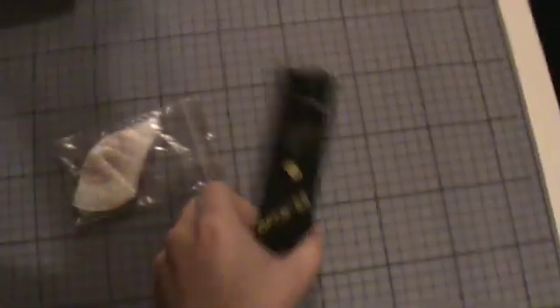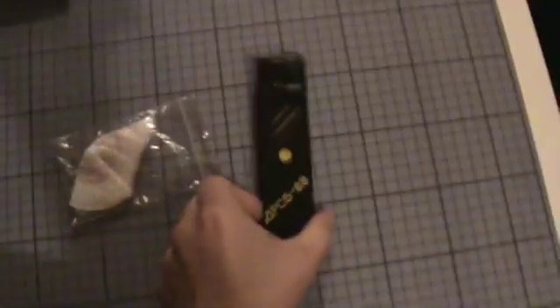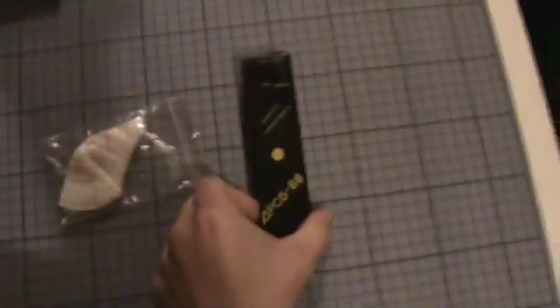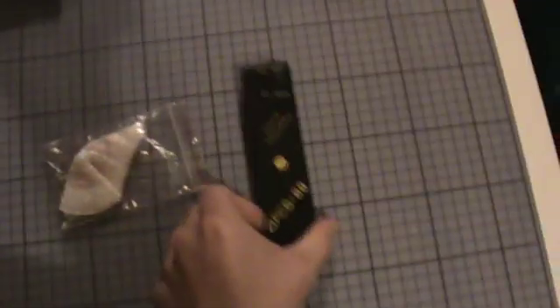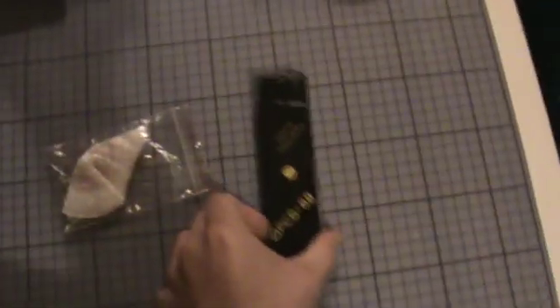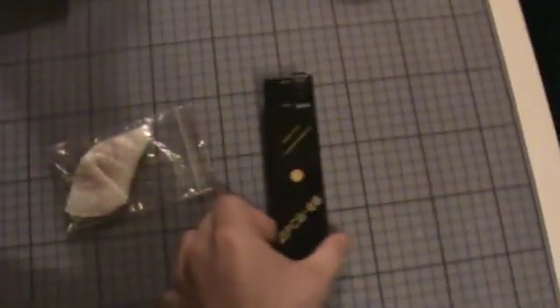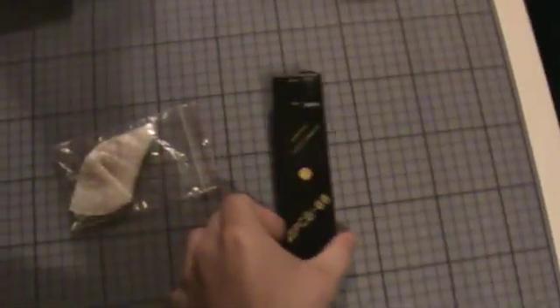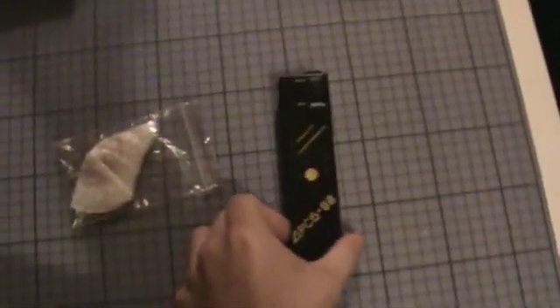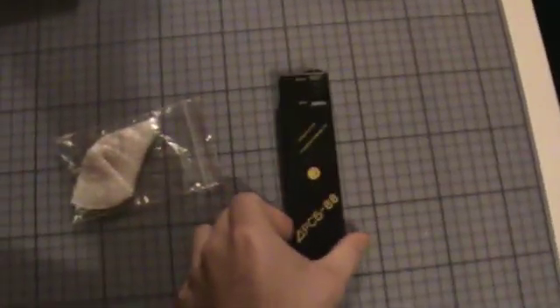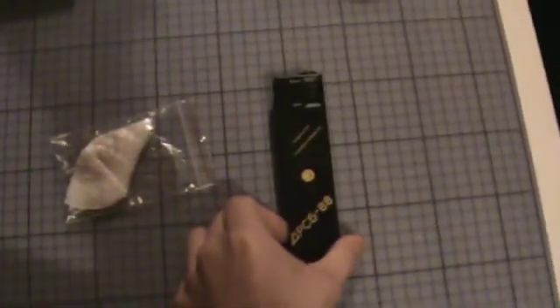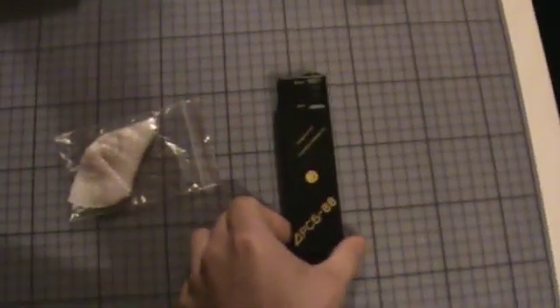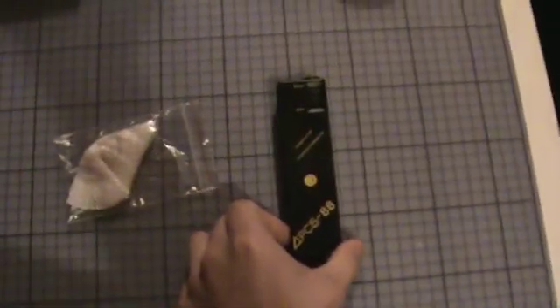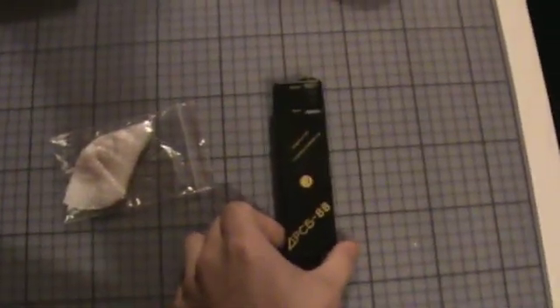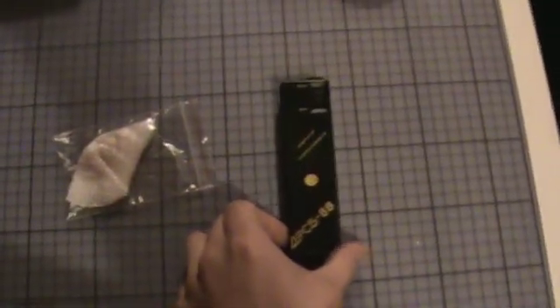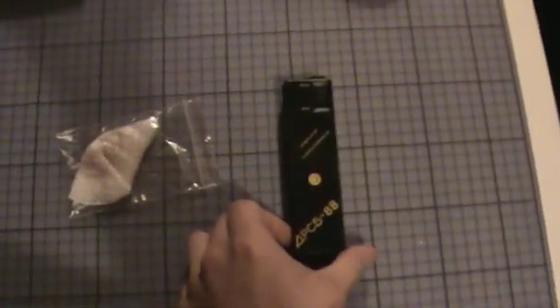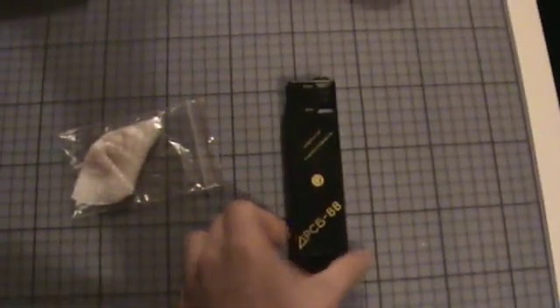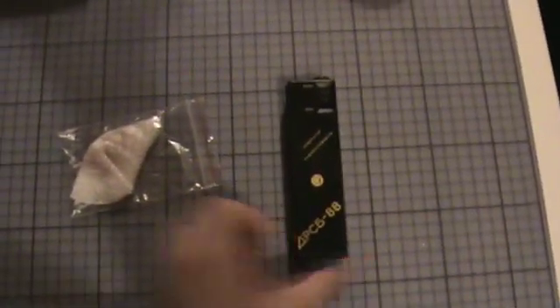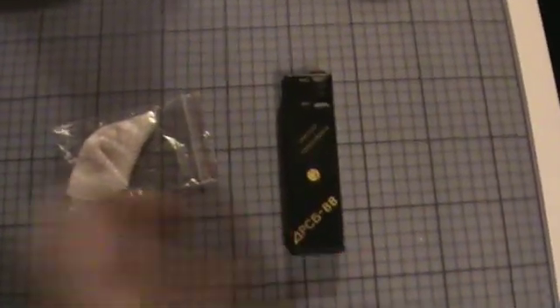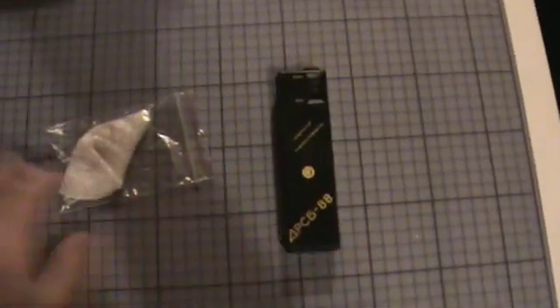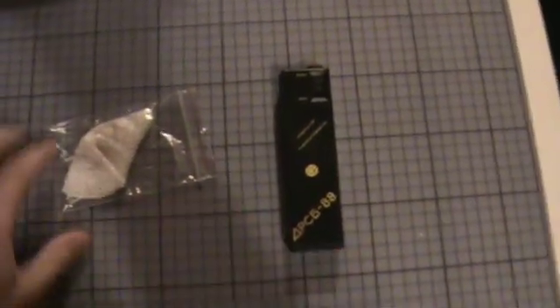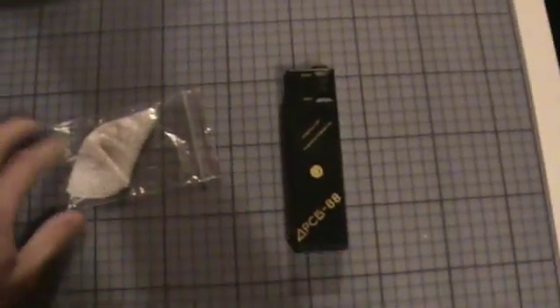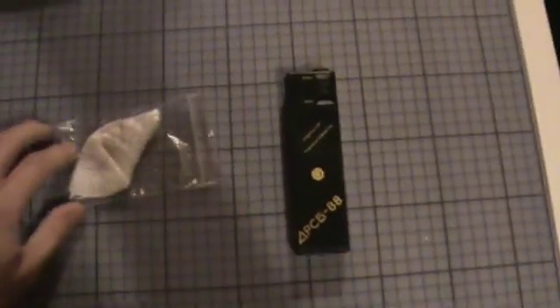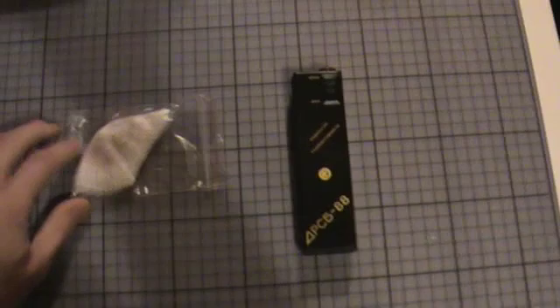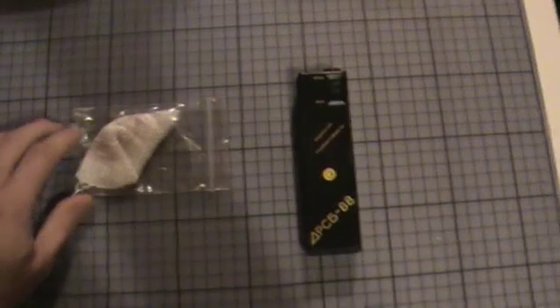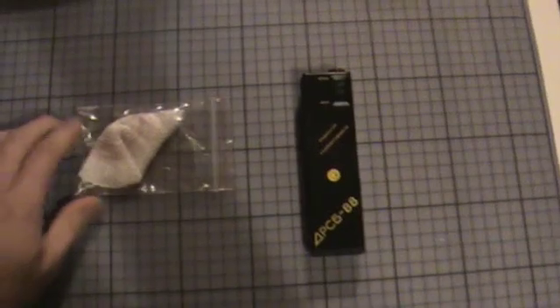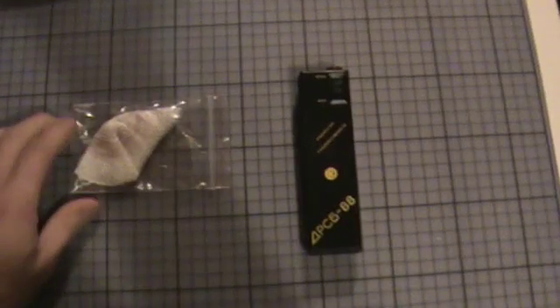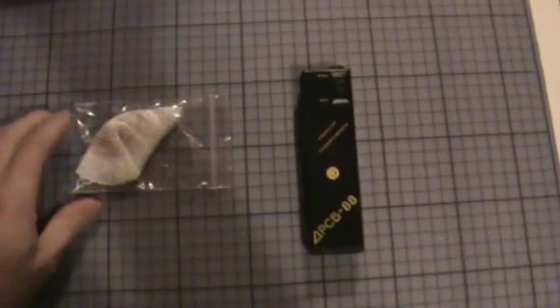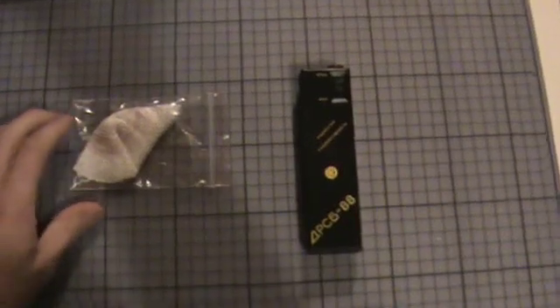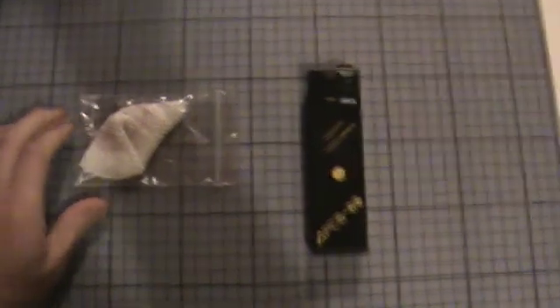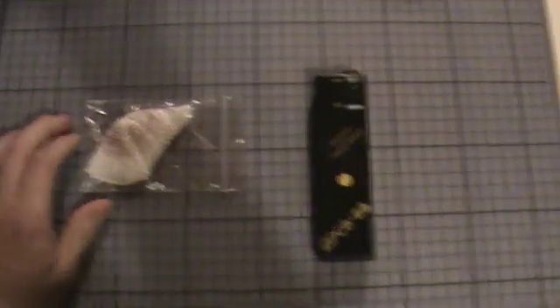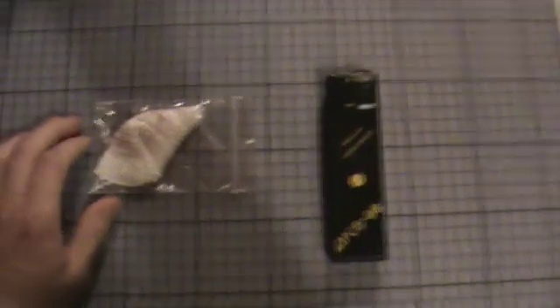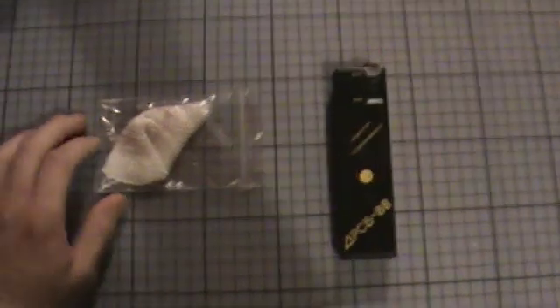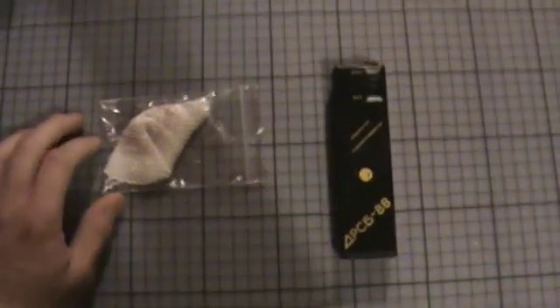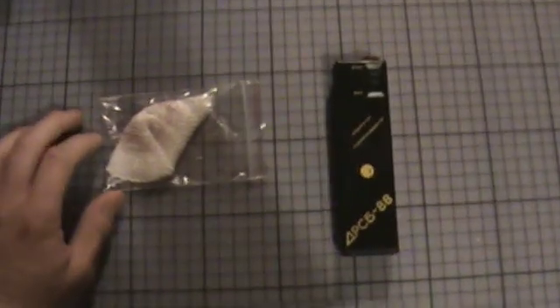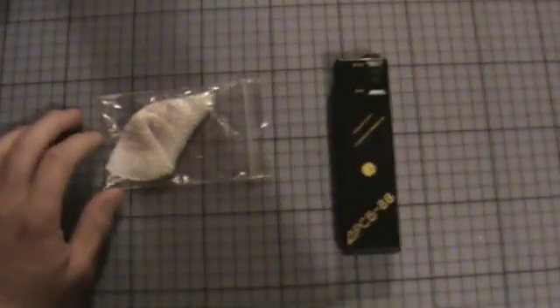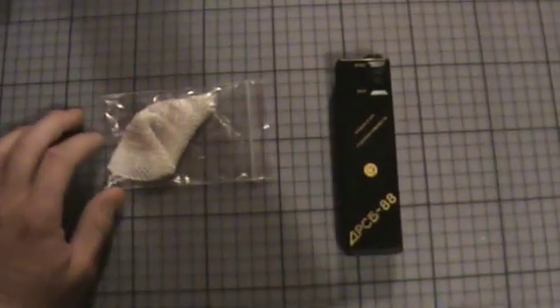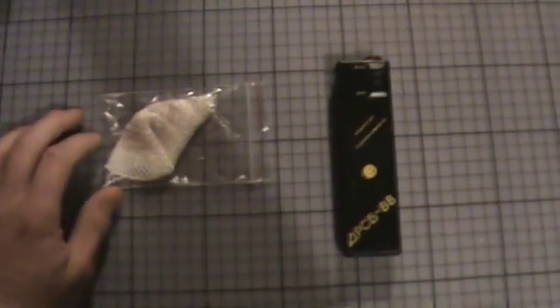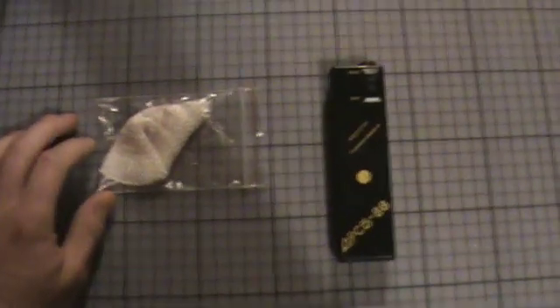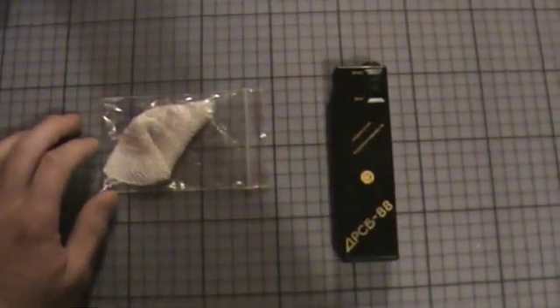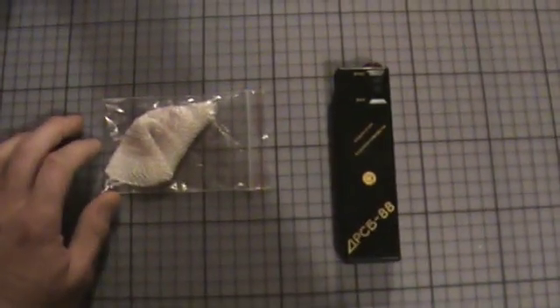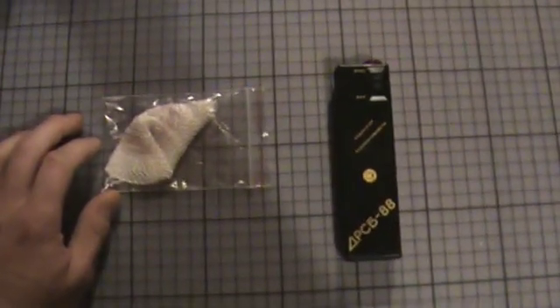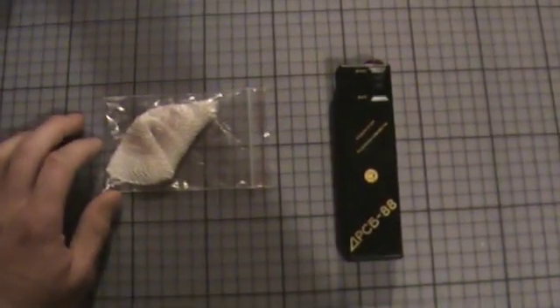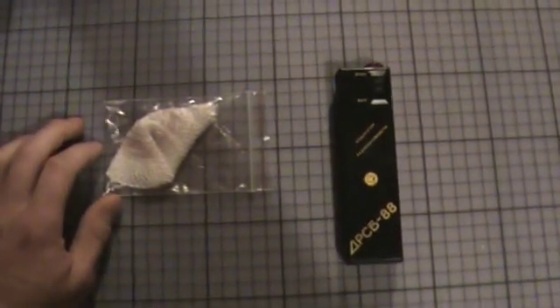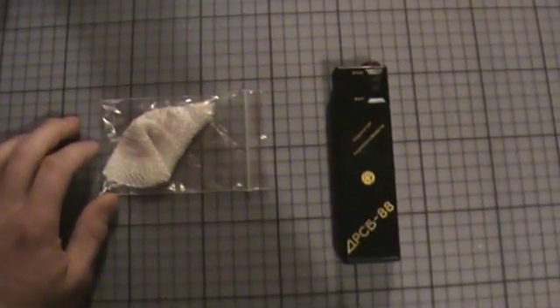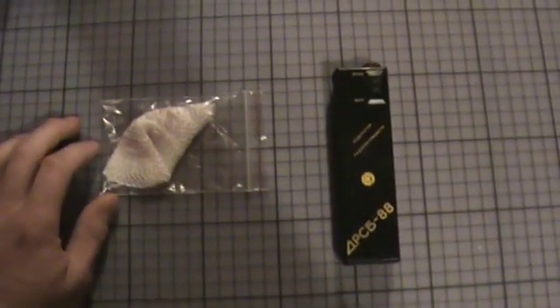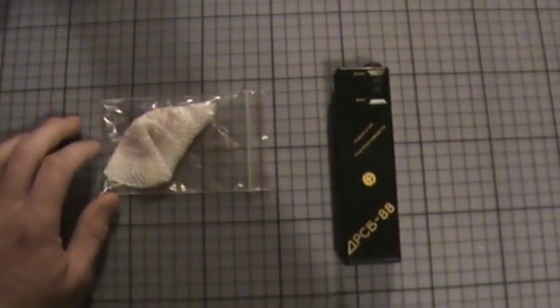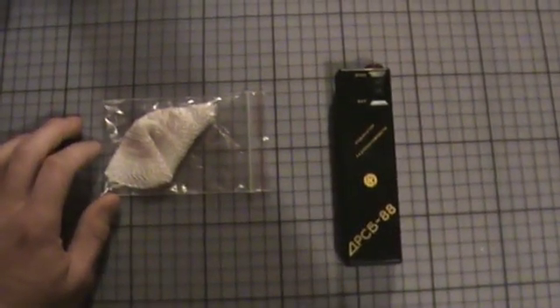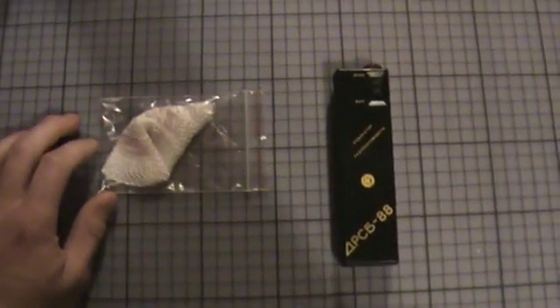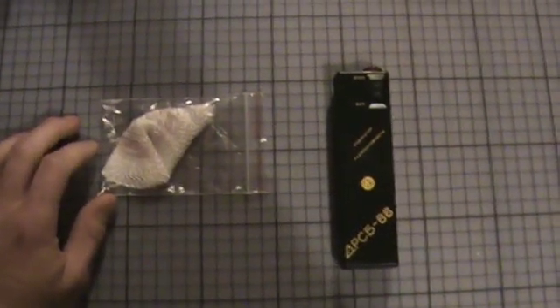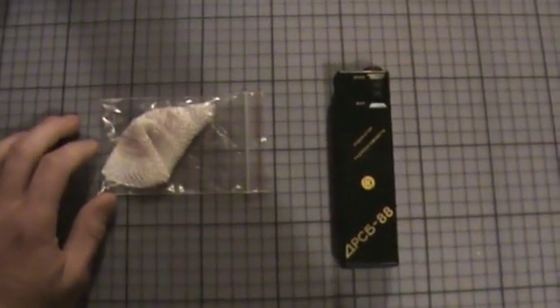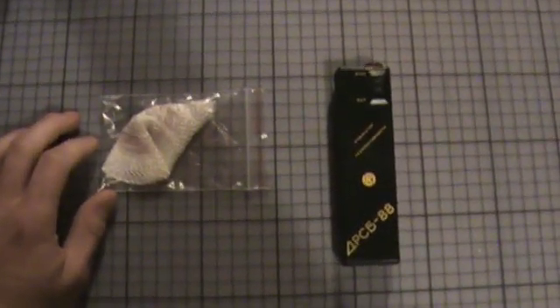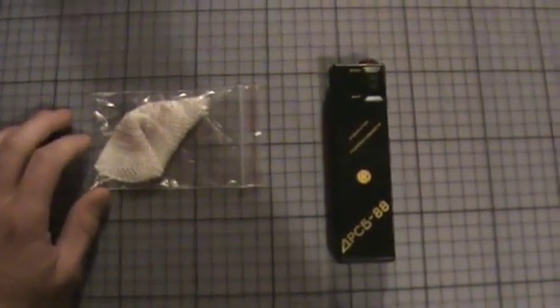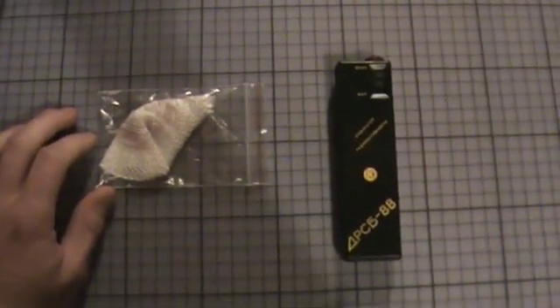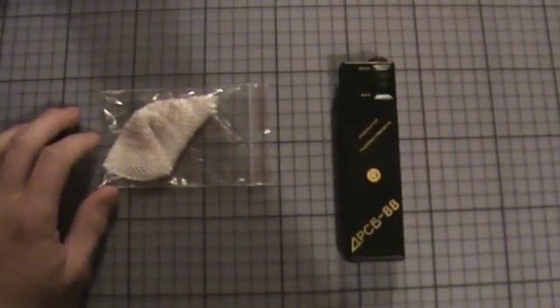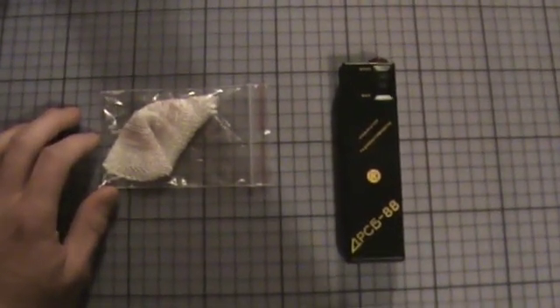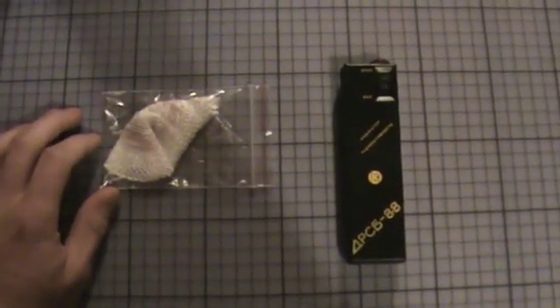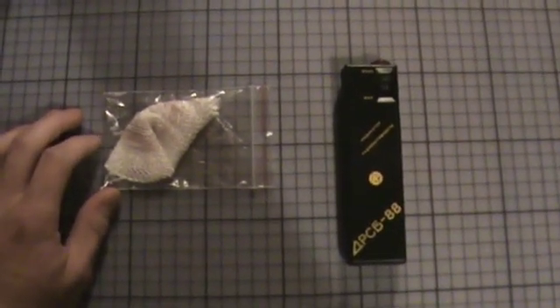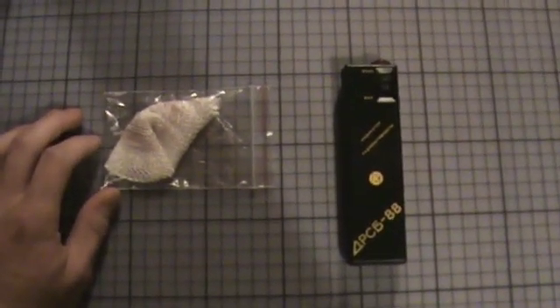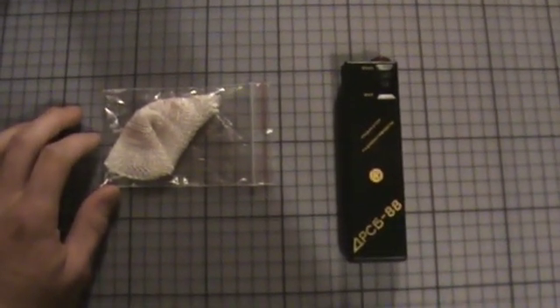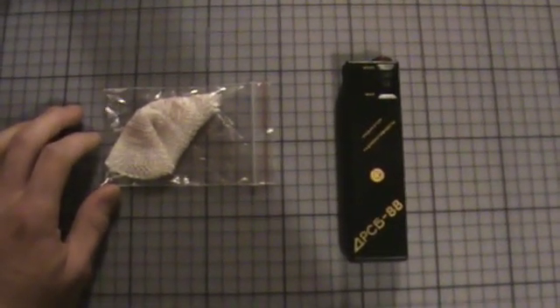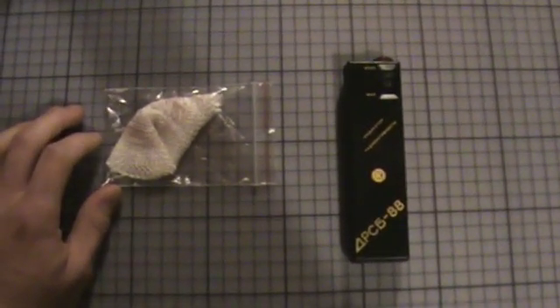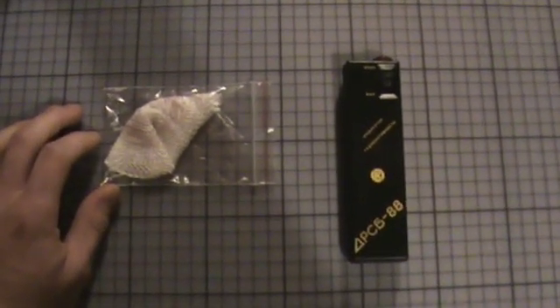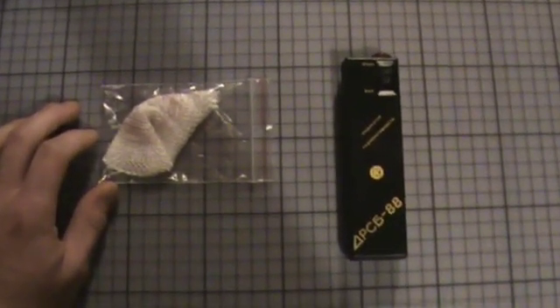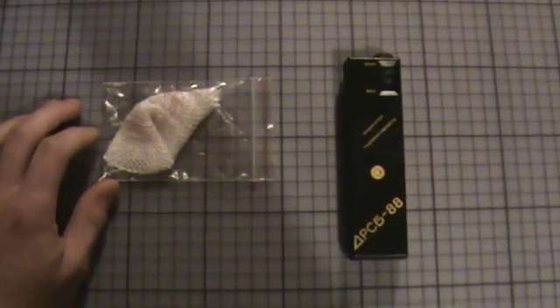Yes, that's the DRSB88 — a Russian low-cost Geiger counter.